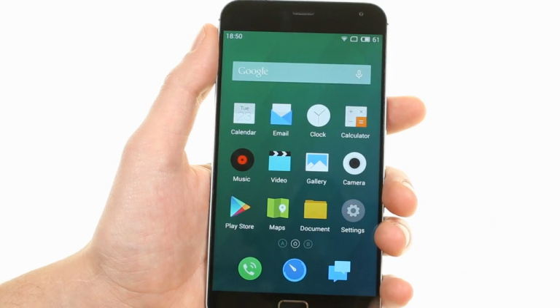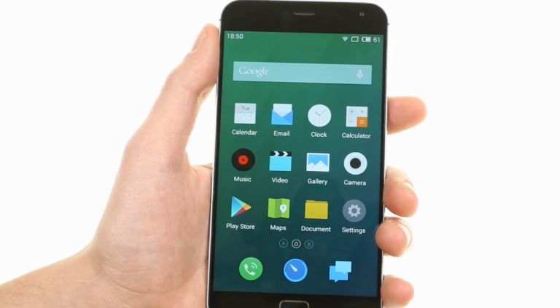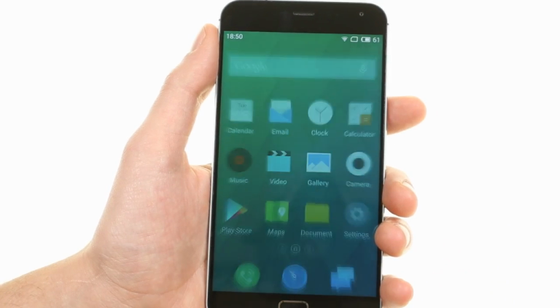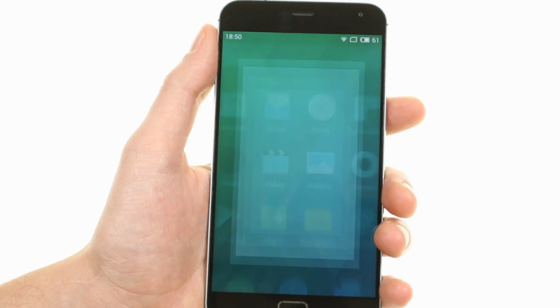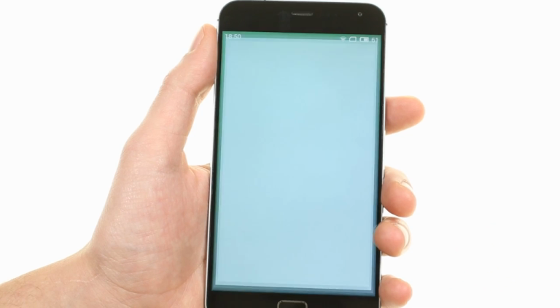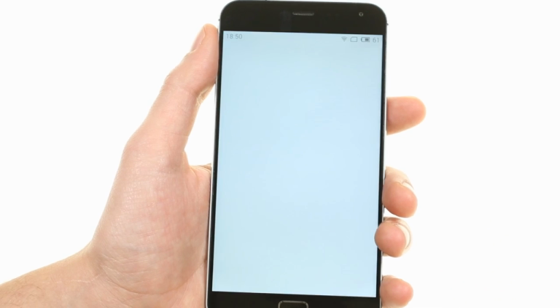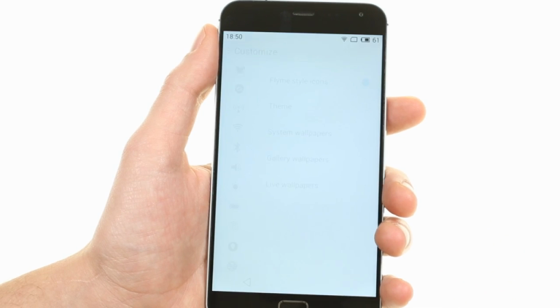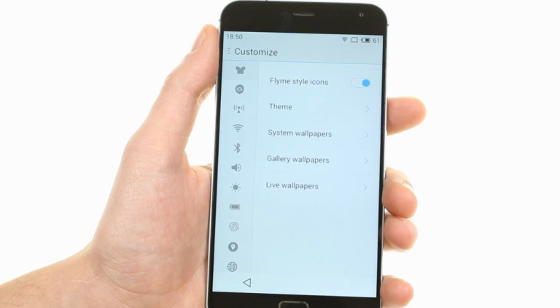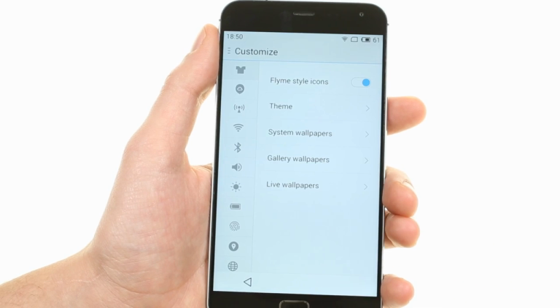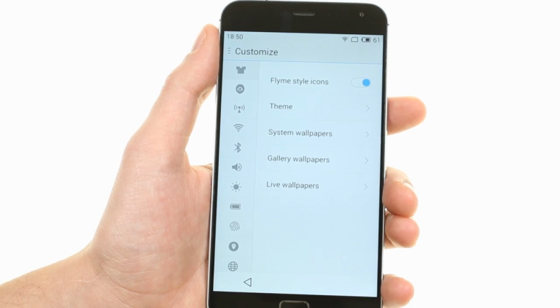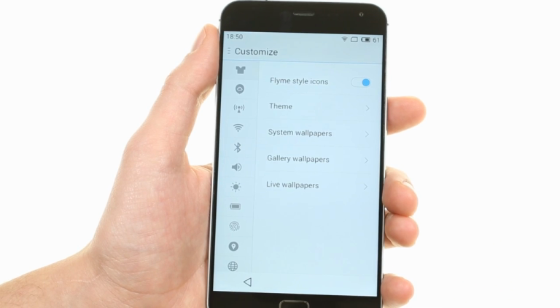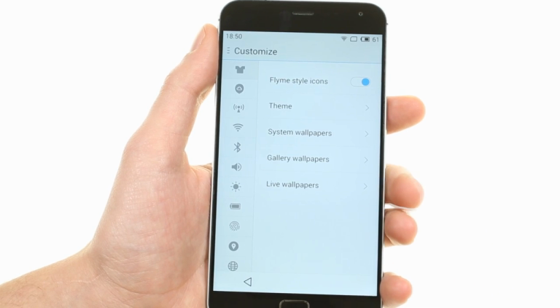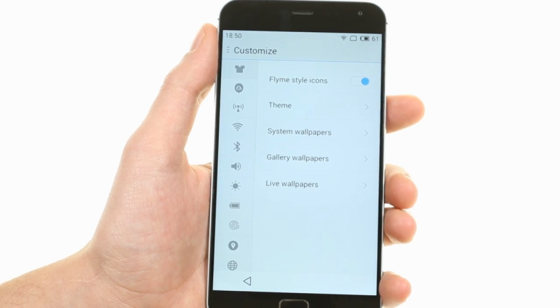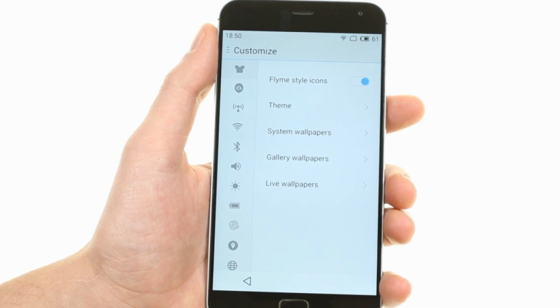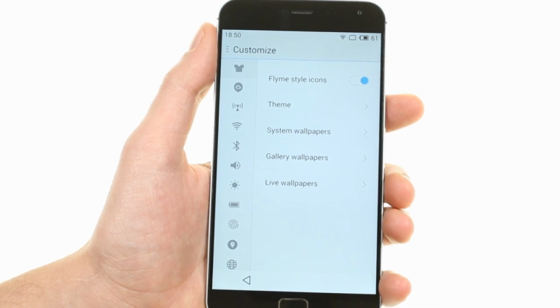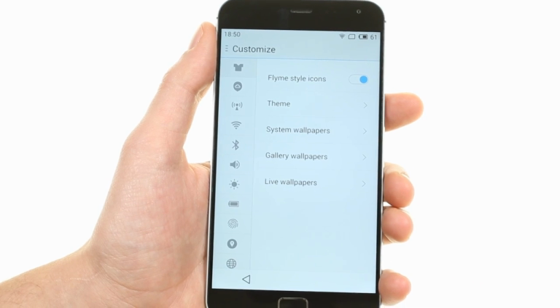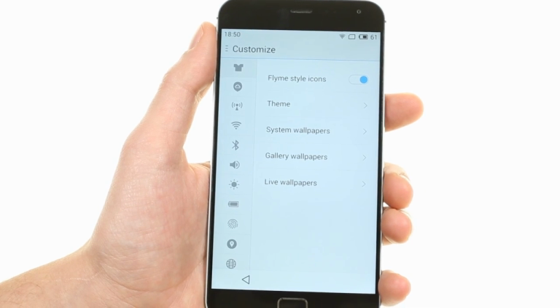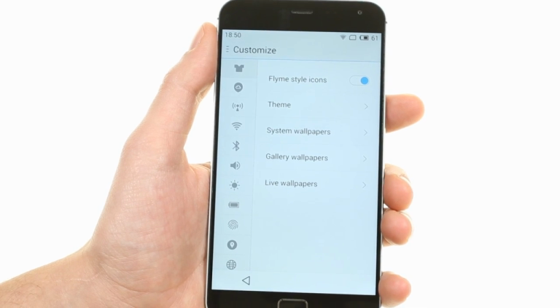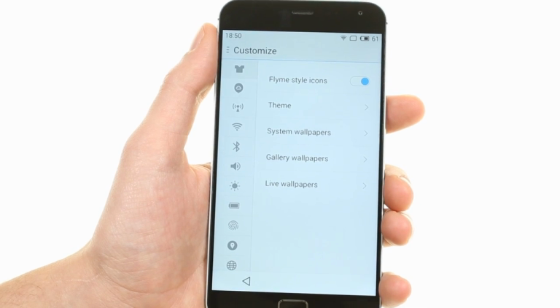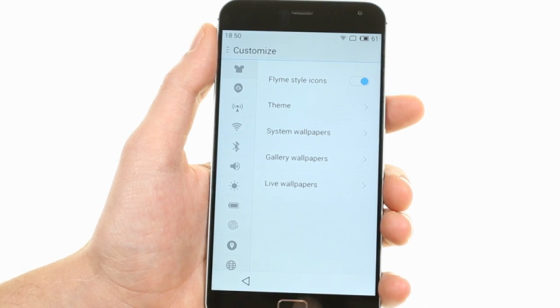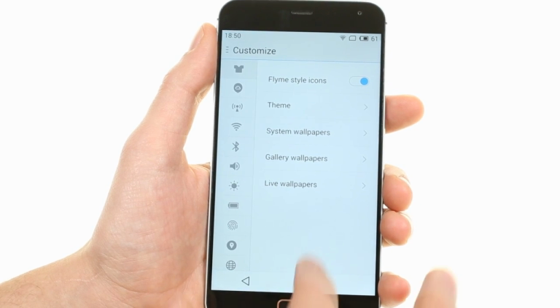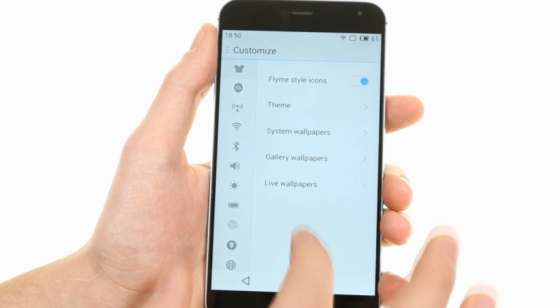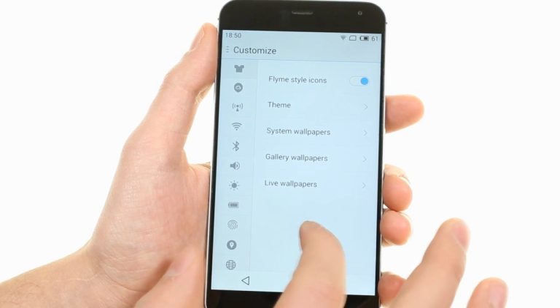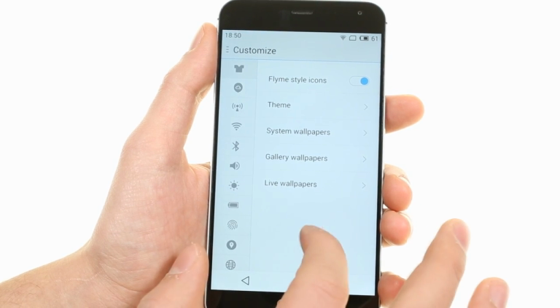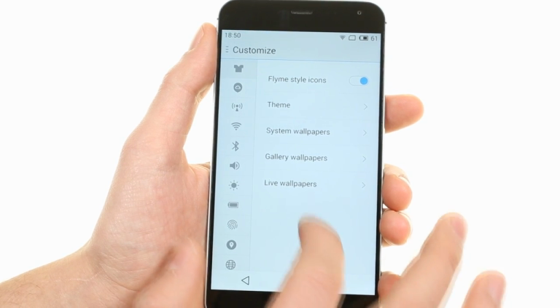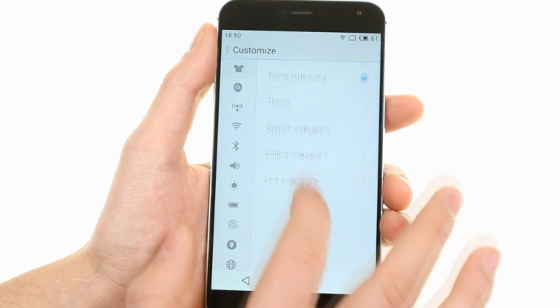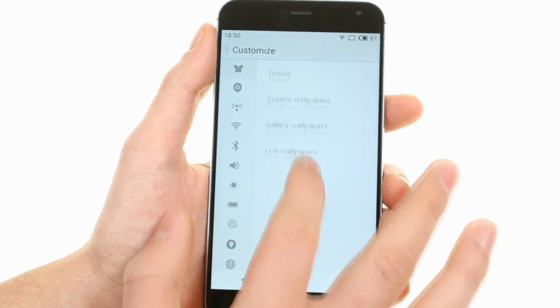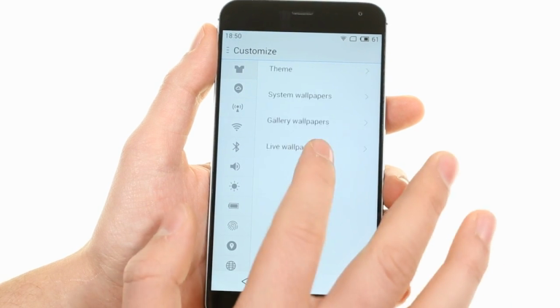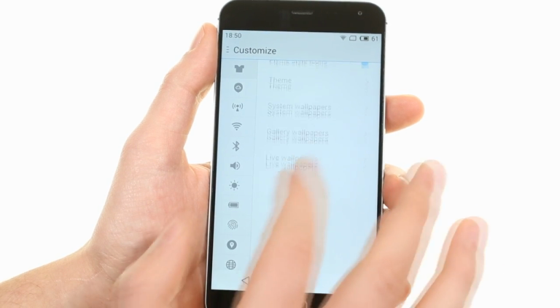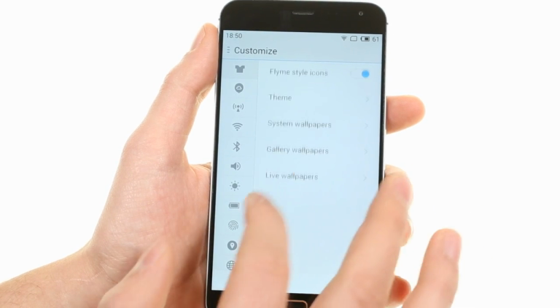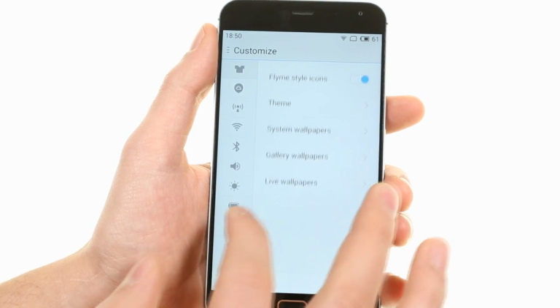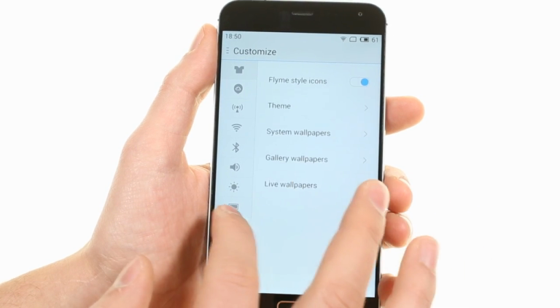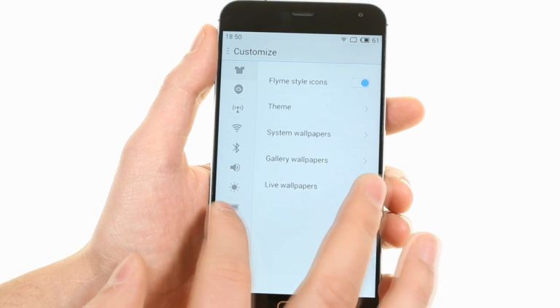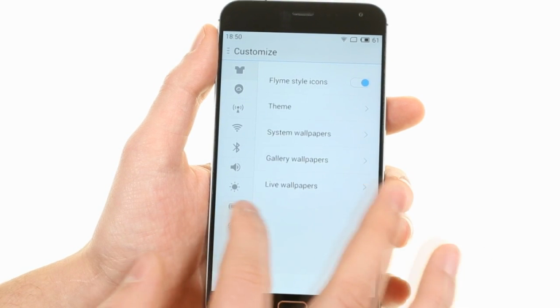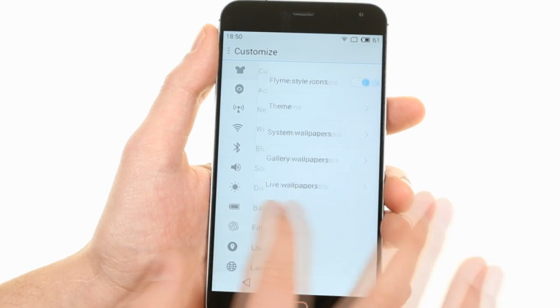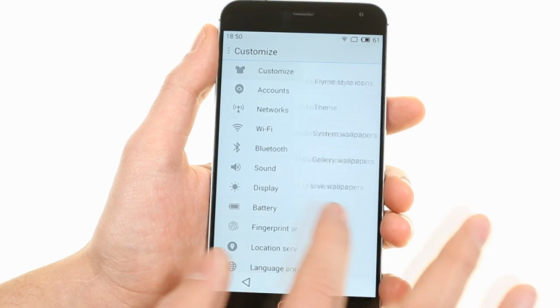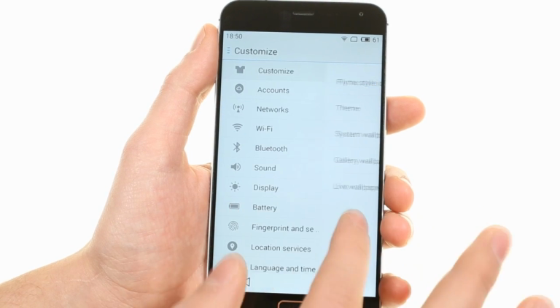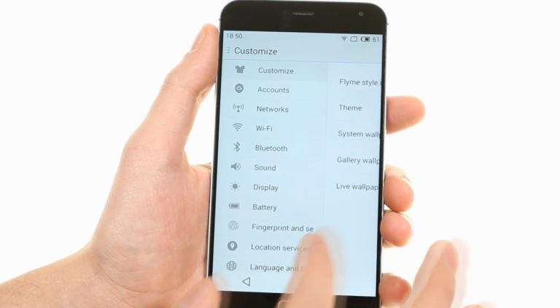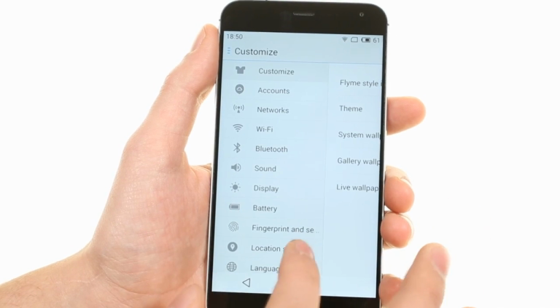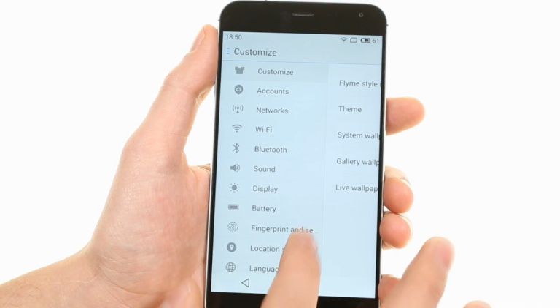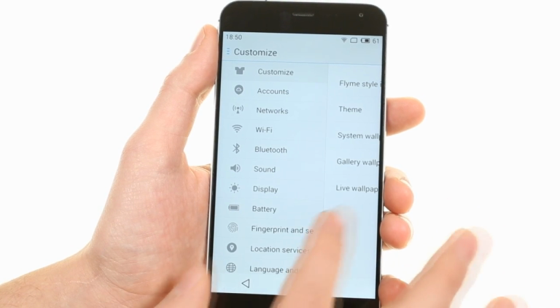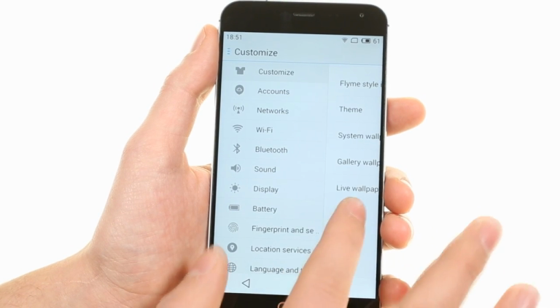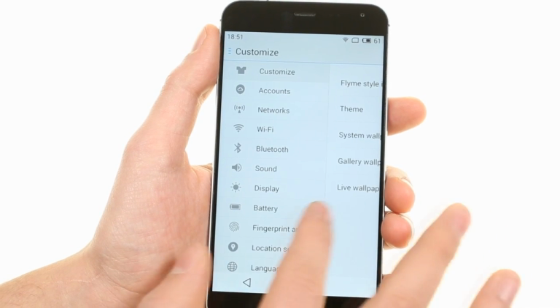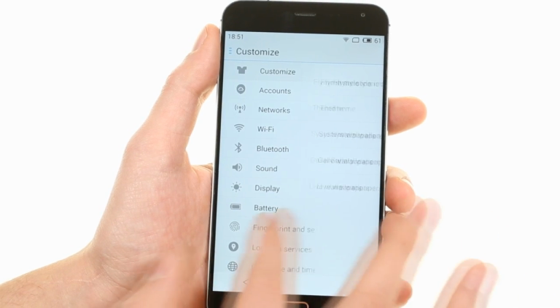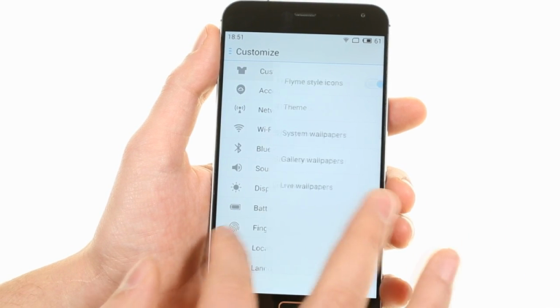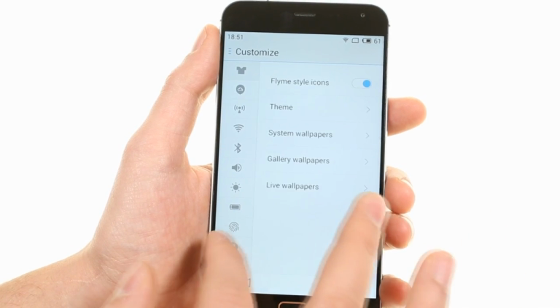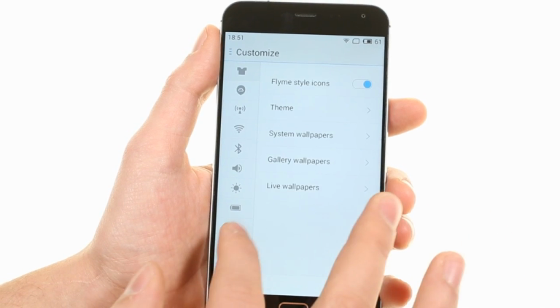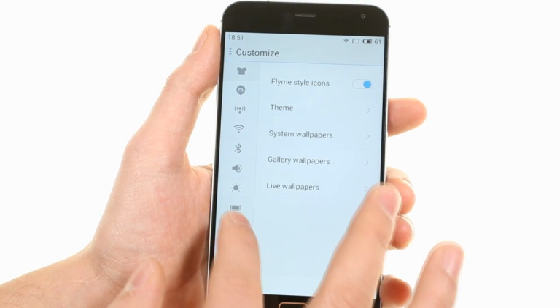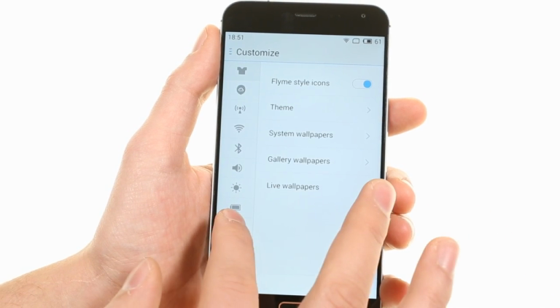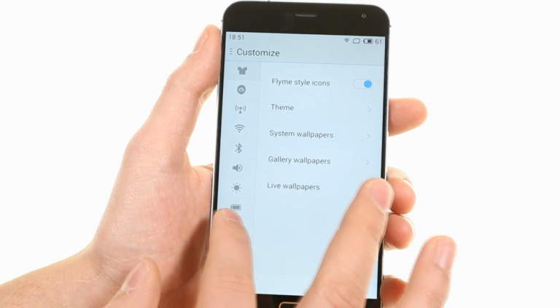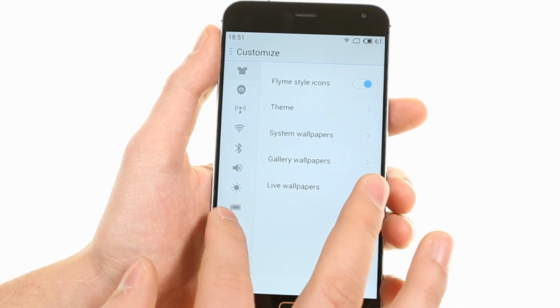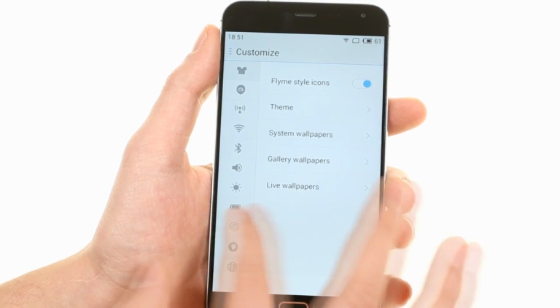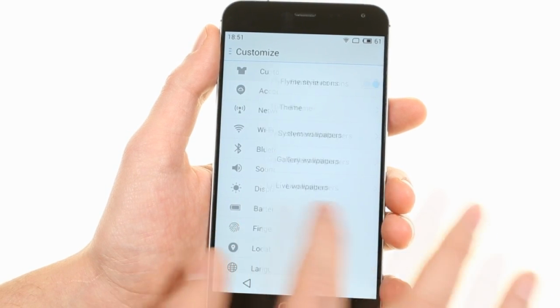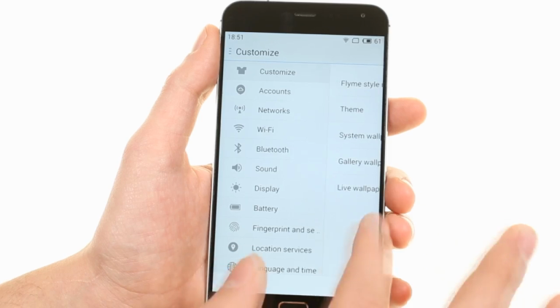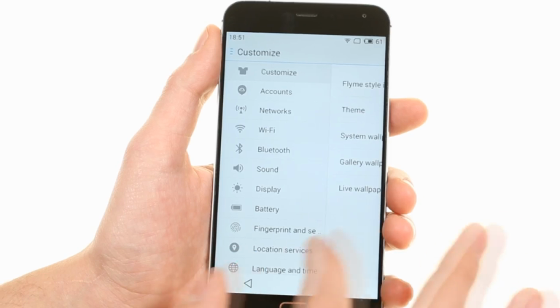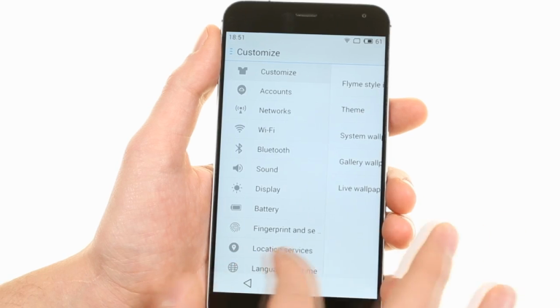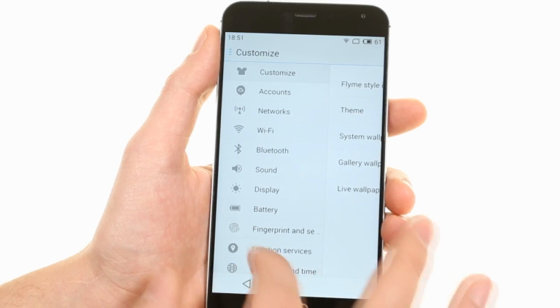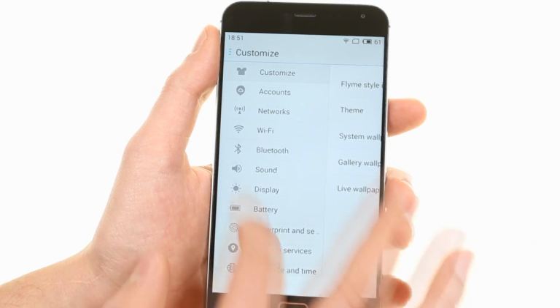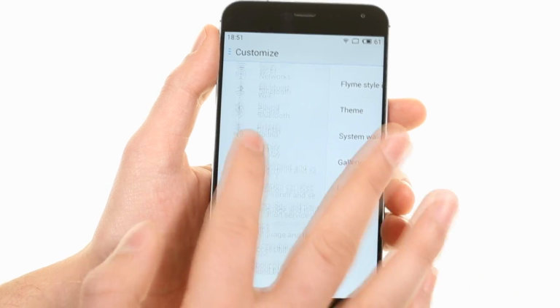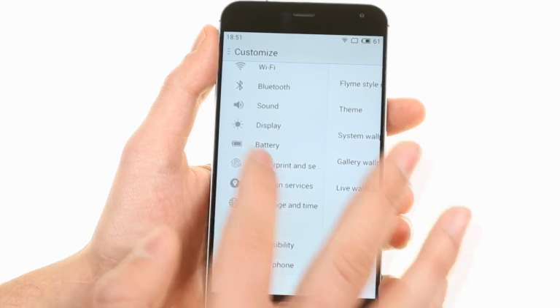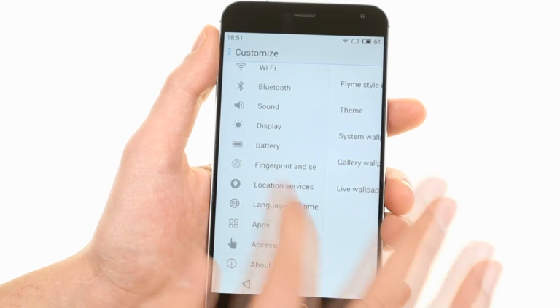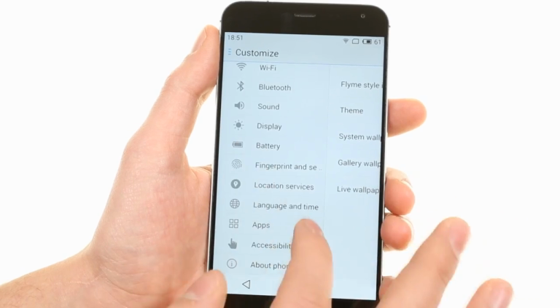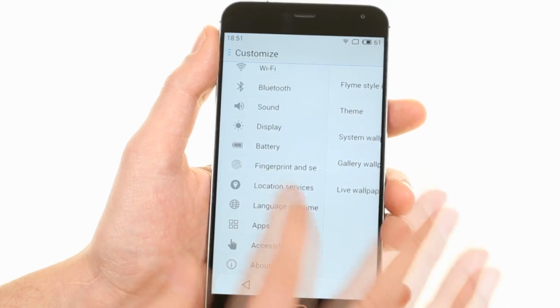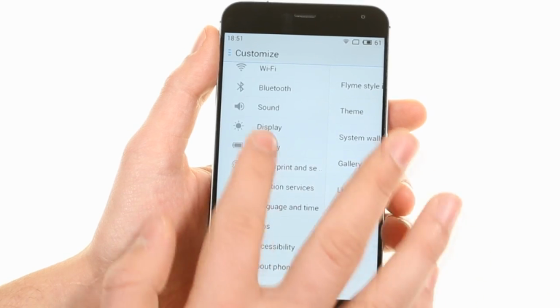The settings menu is divided in split screen mode with root settings on the left and individual settings on the right.